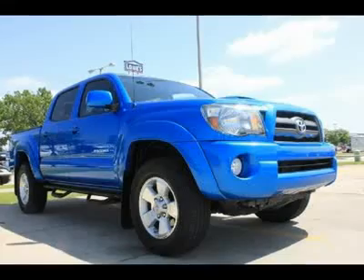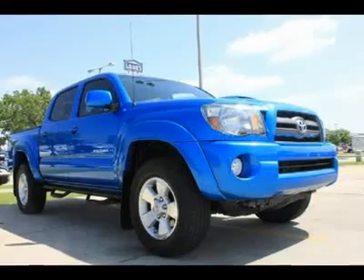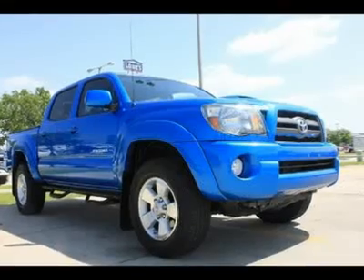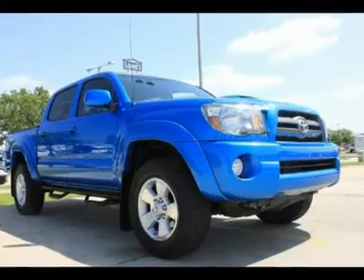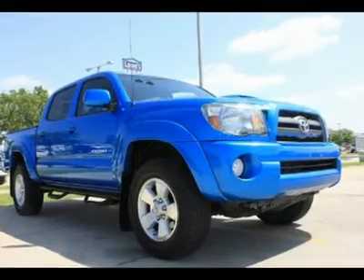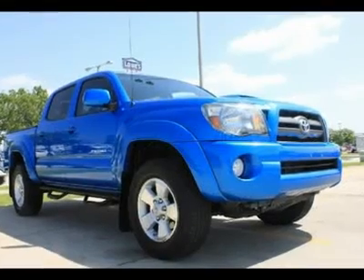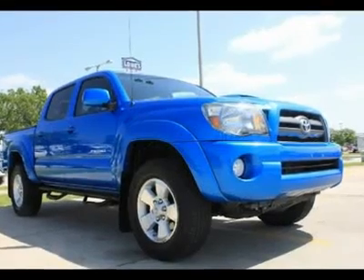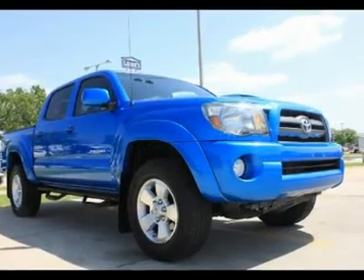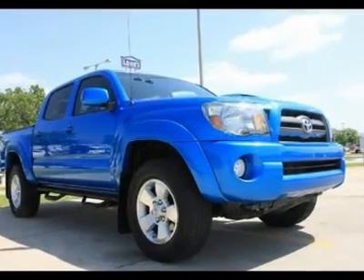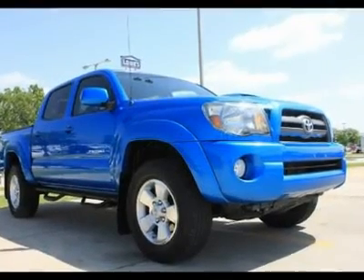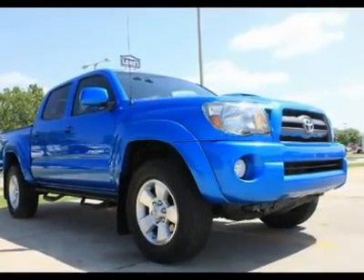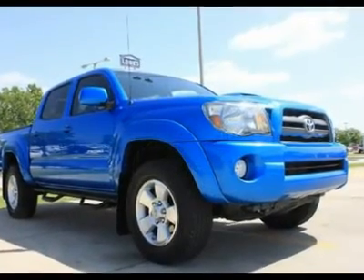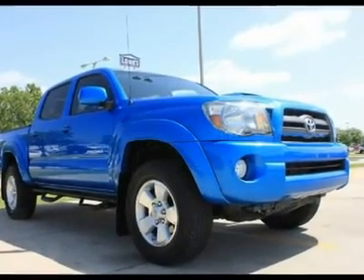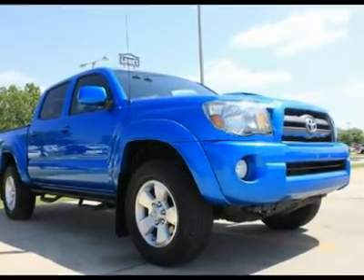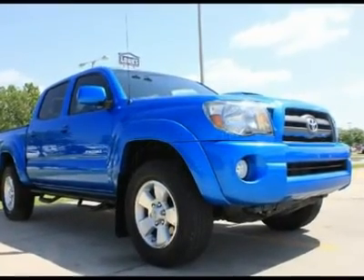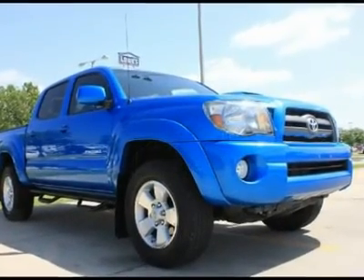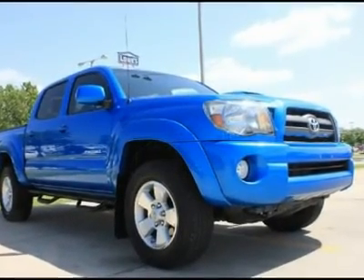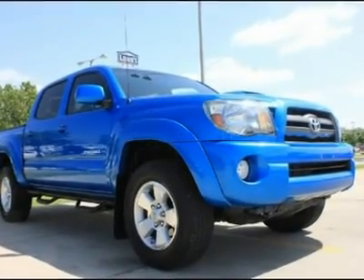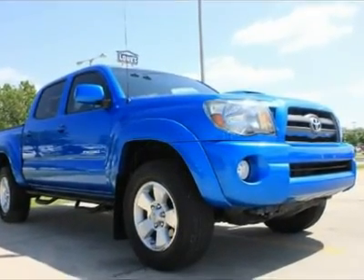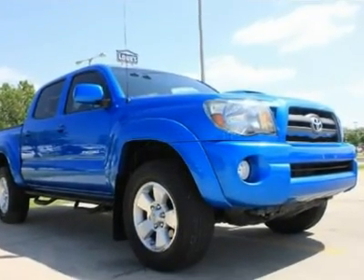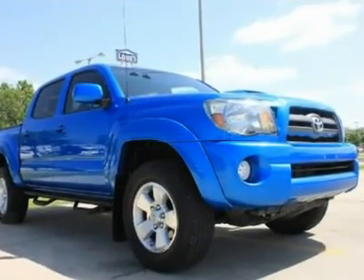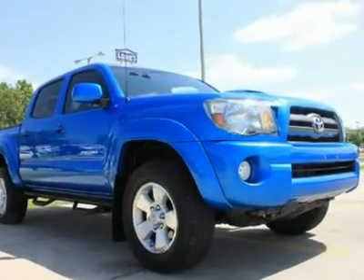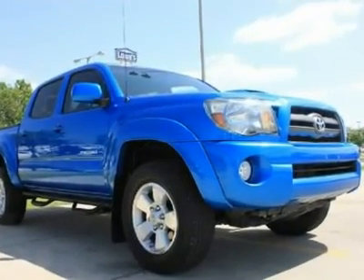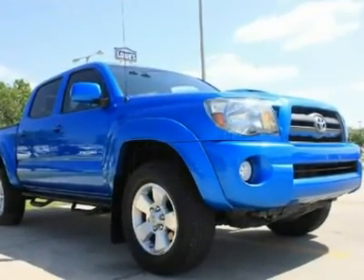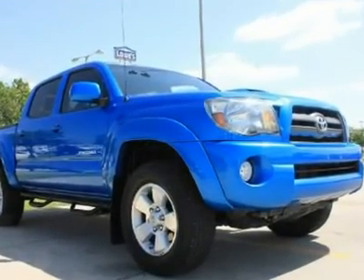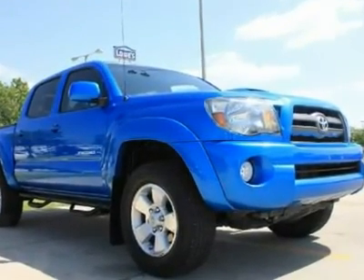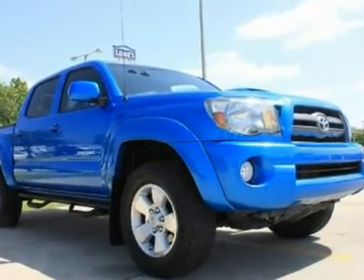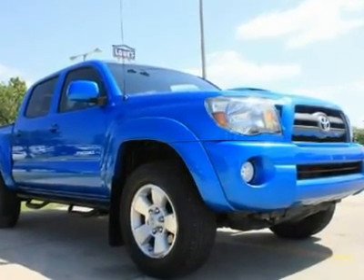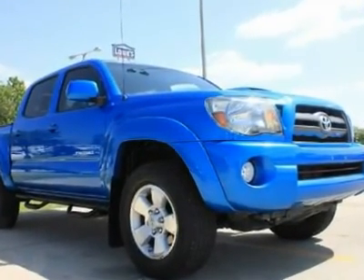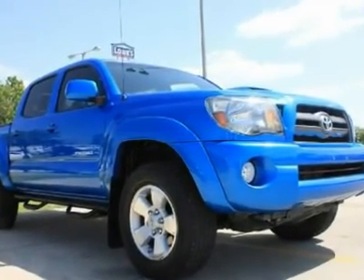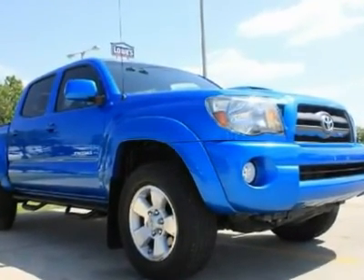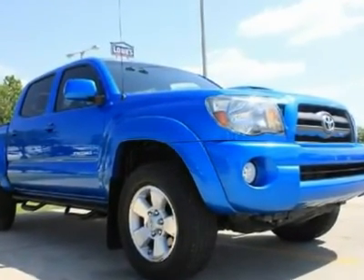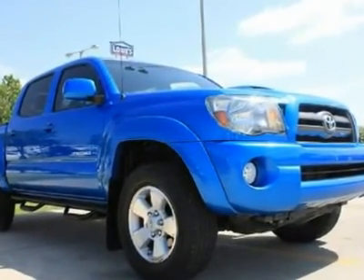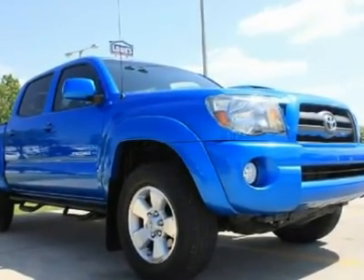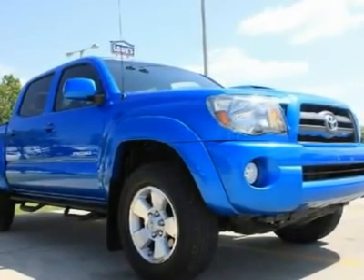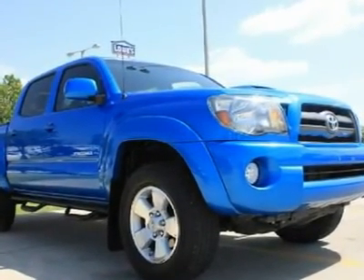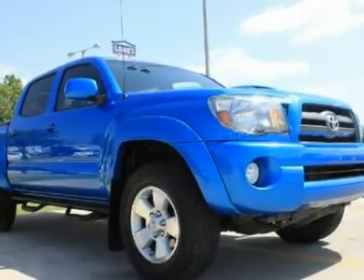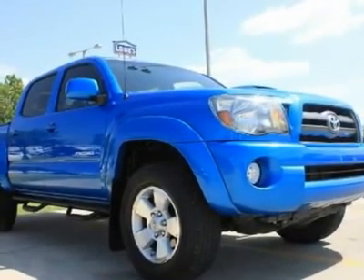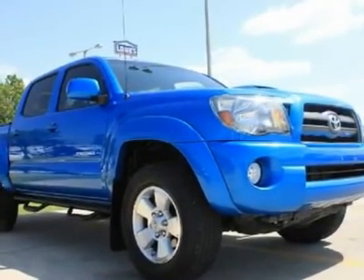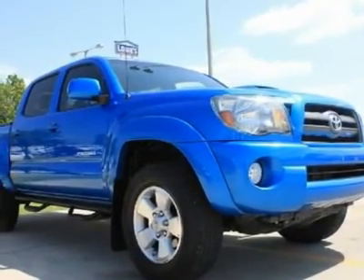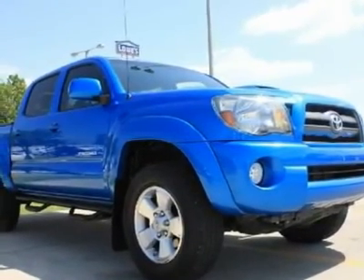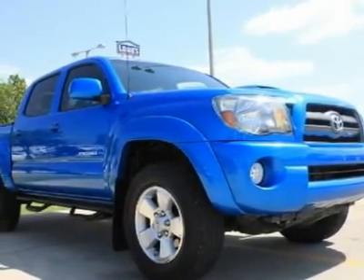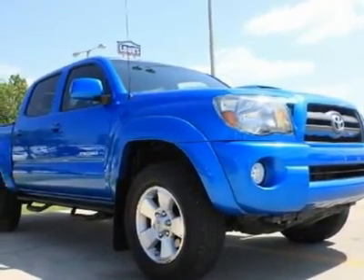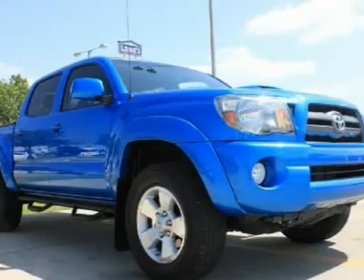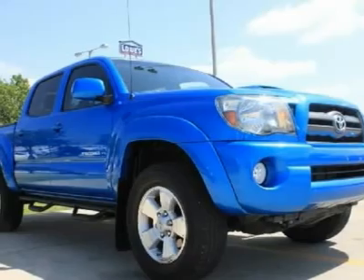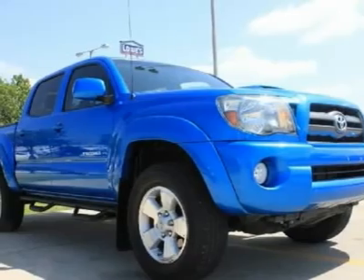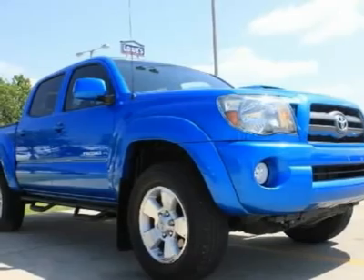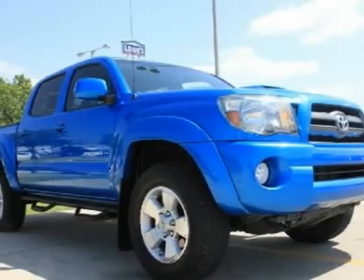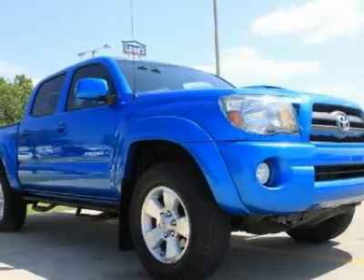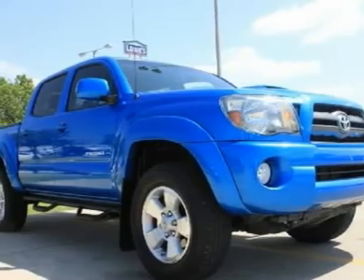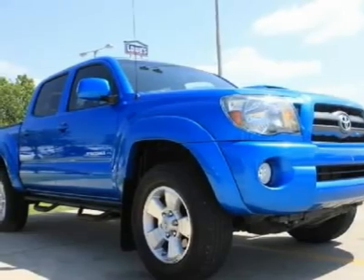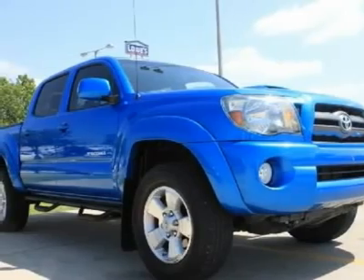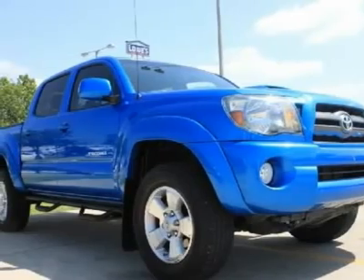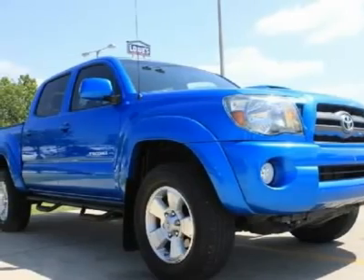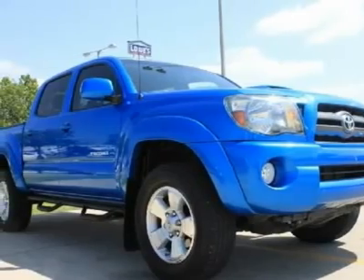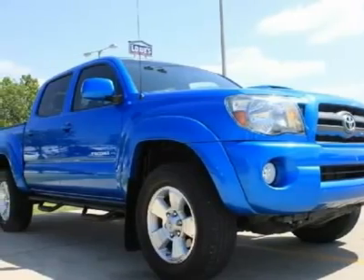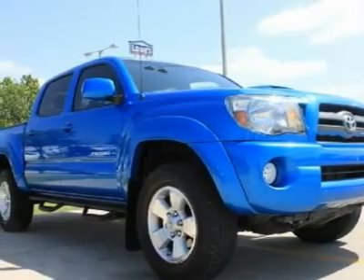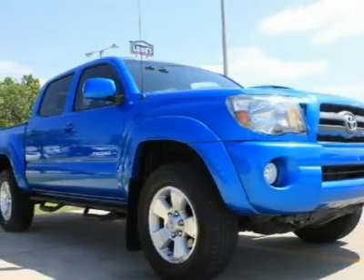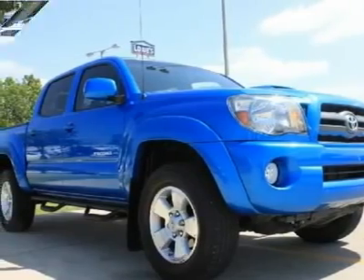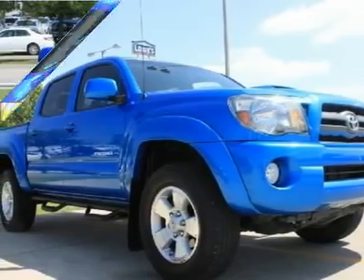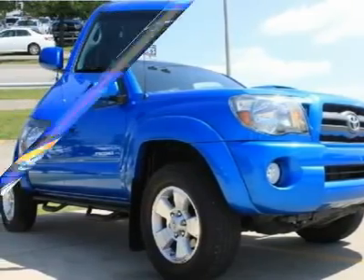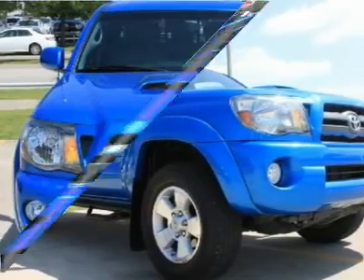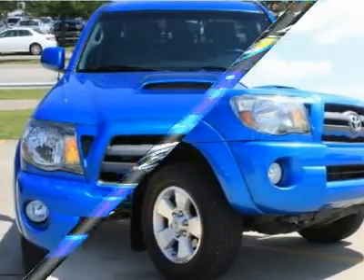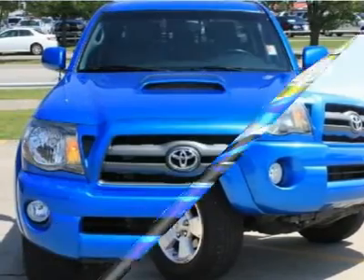The Toyota Tacoma is a solid performer, with quality construction, good handling, plenty of power, and good visibility.